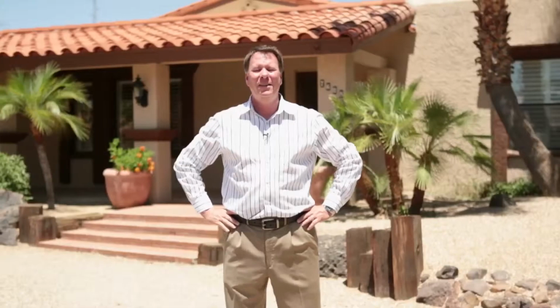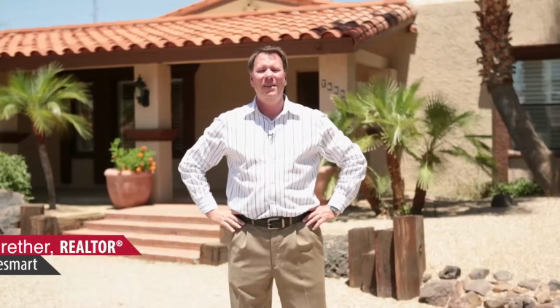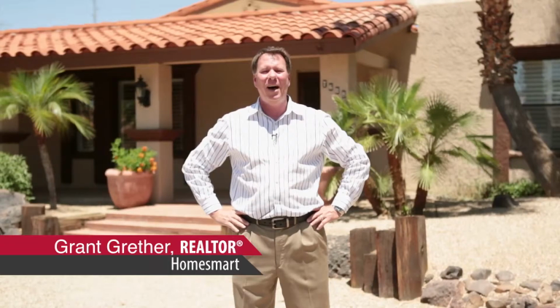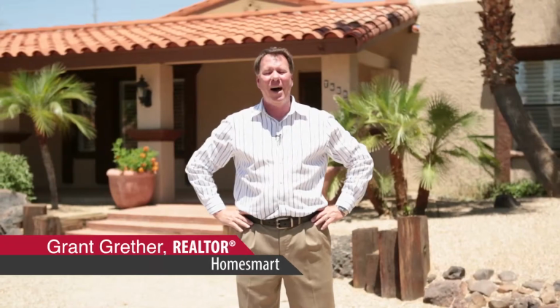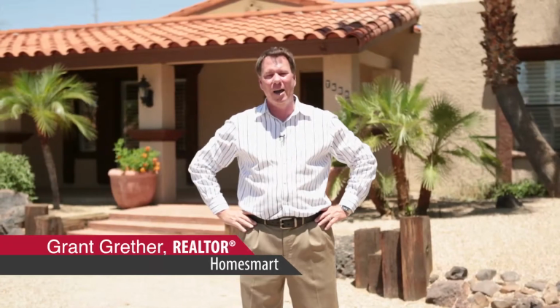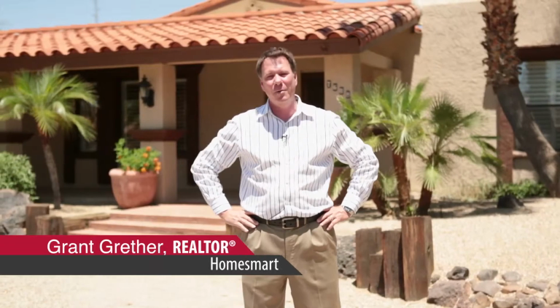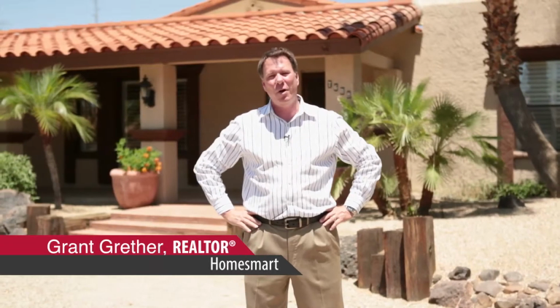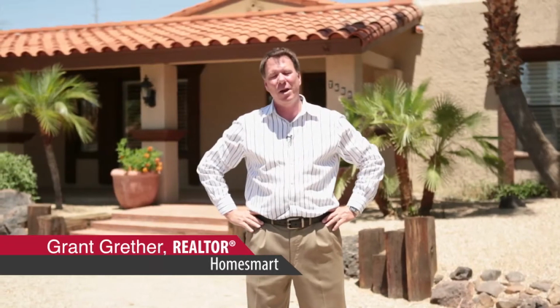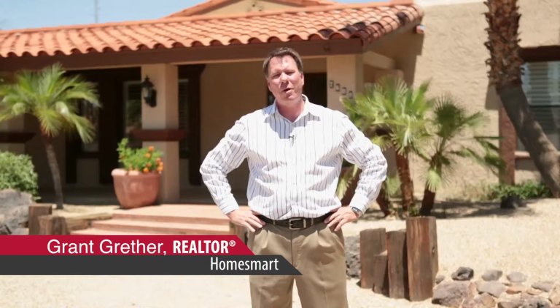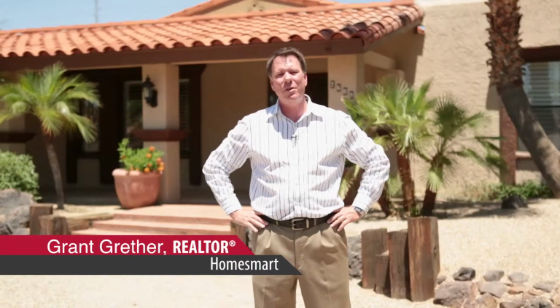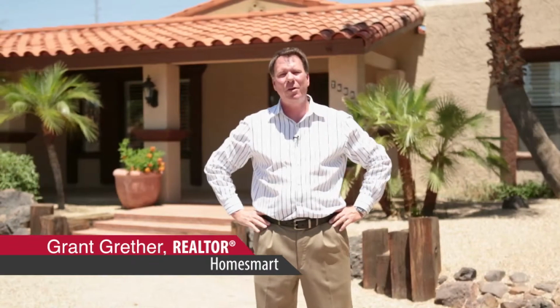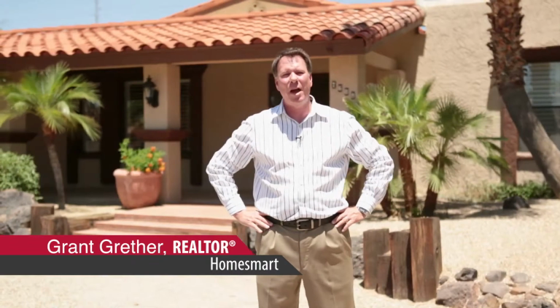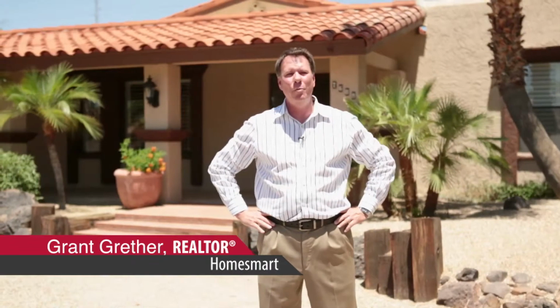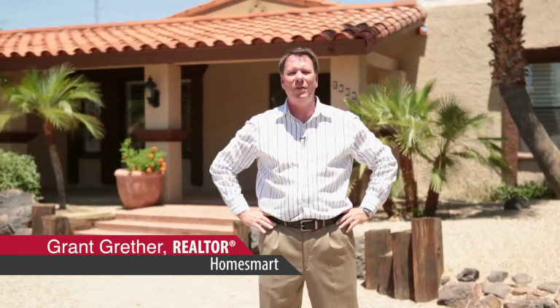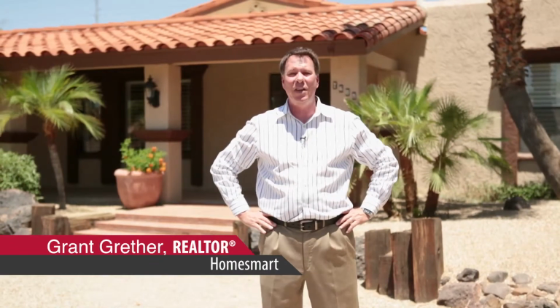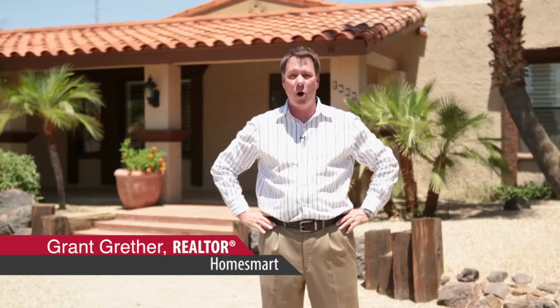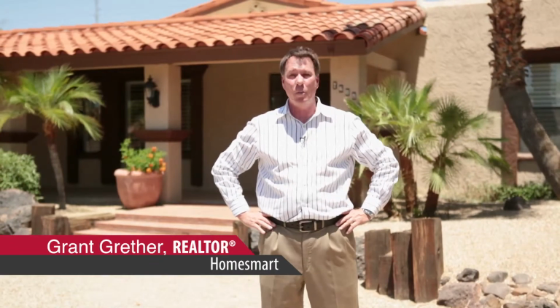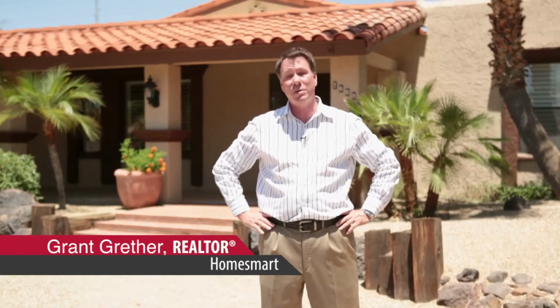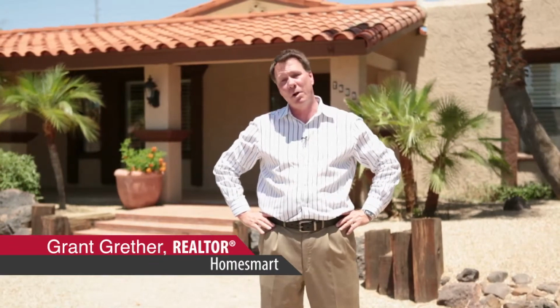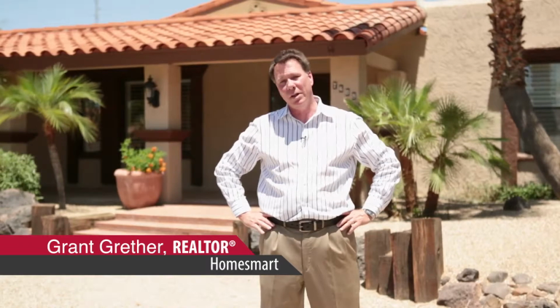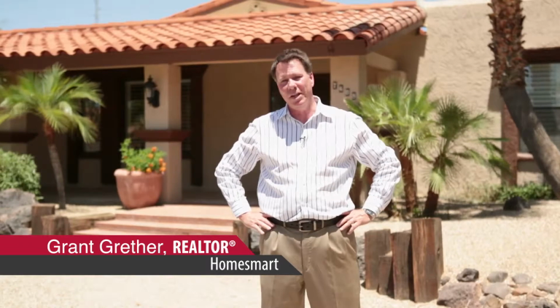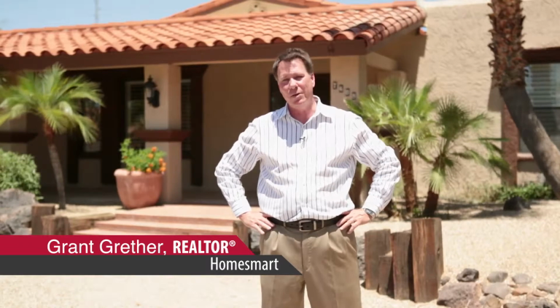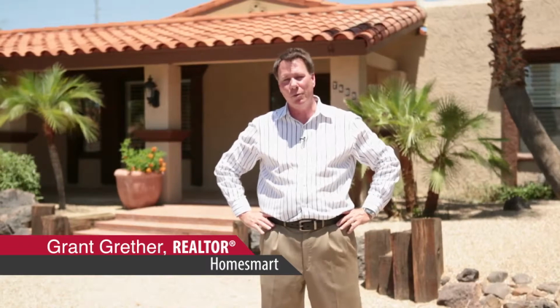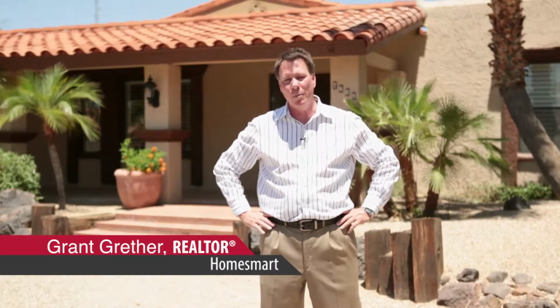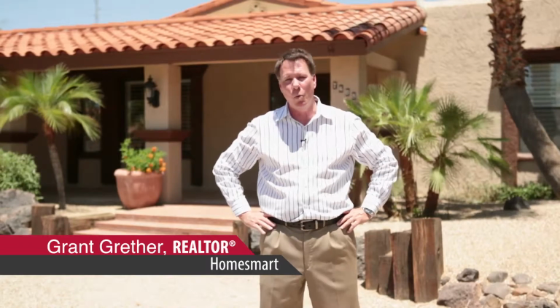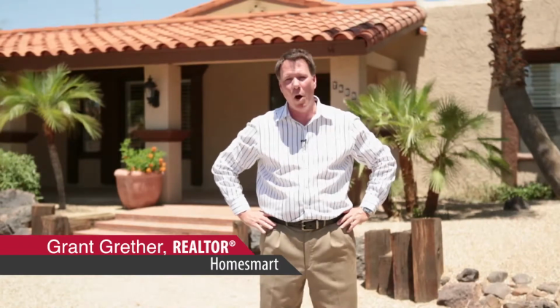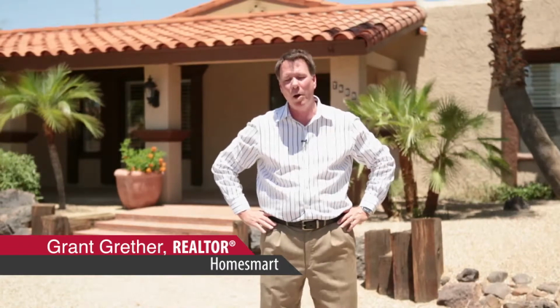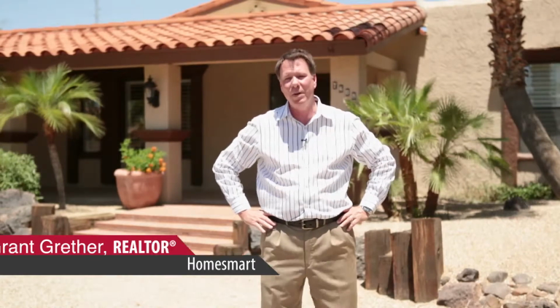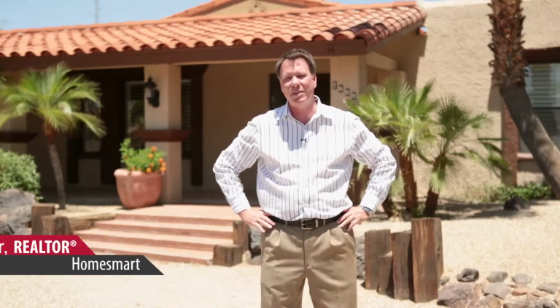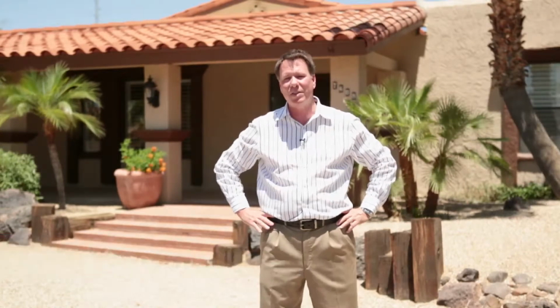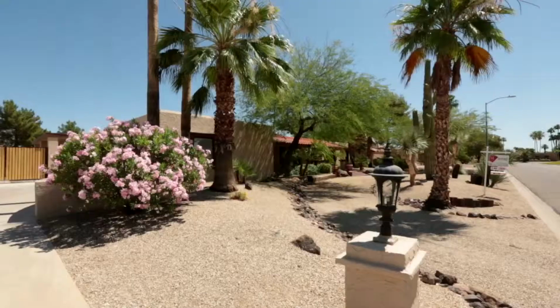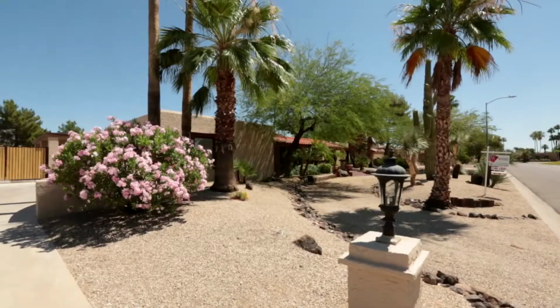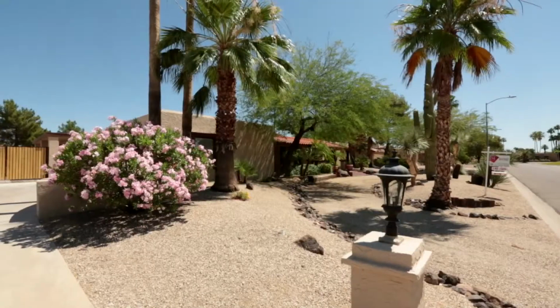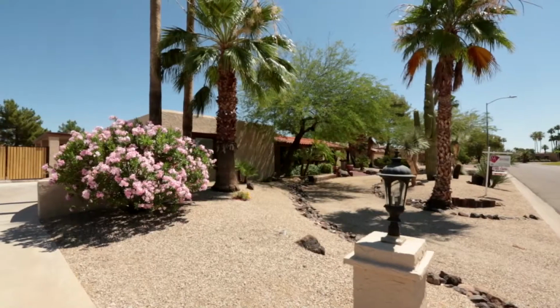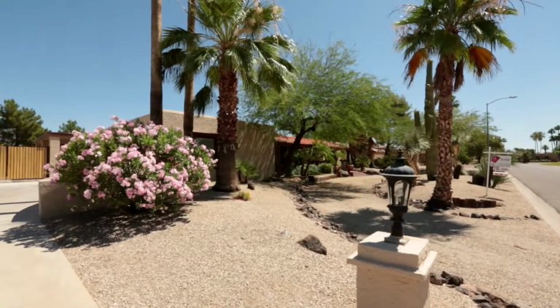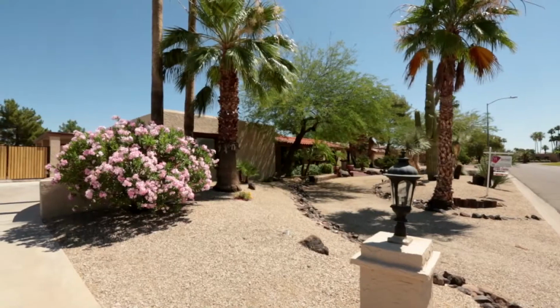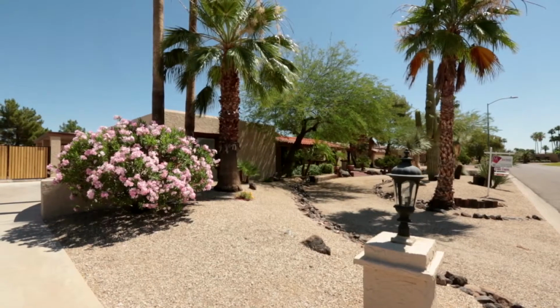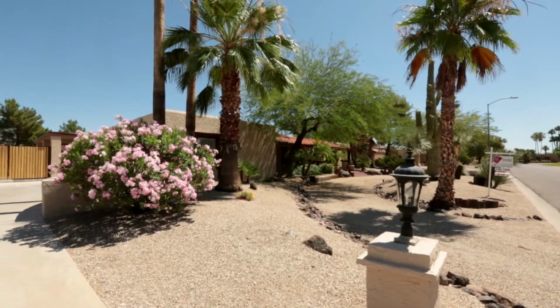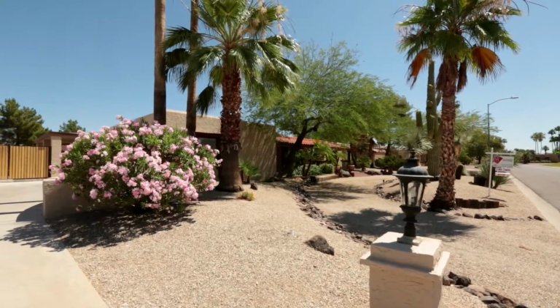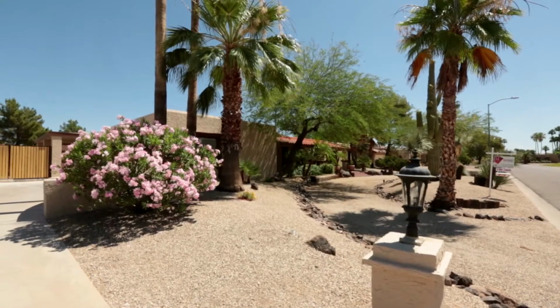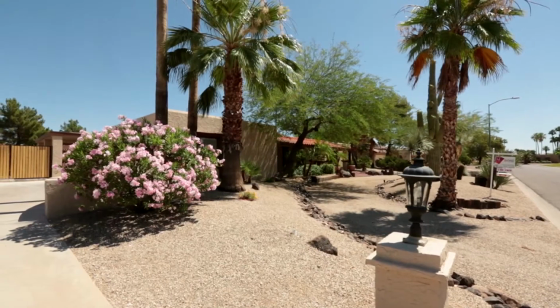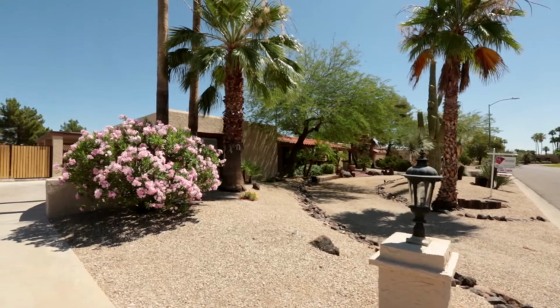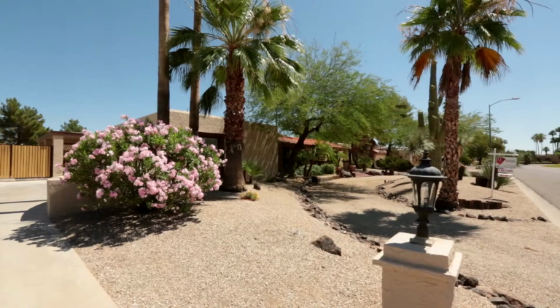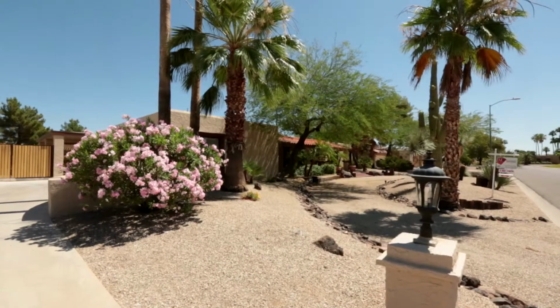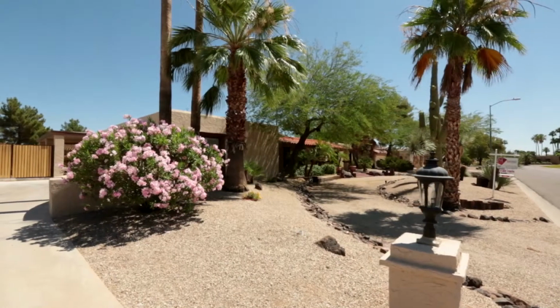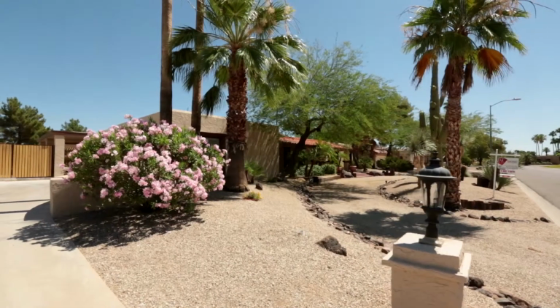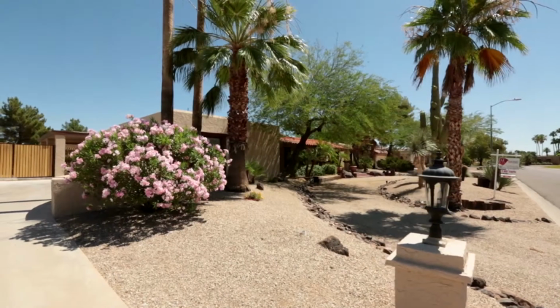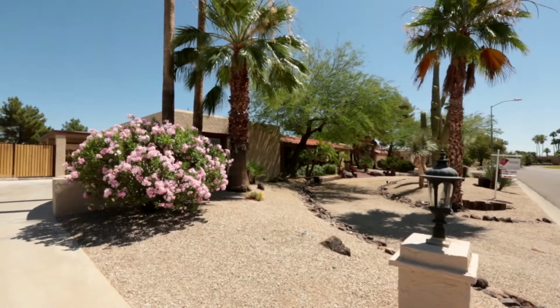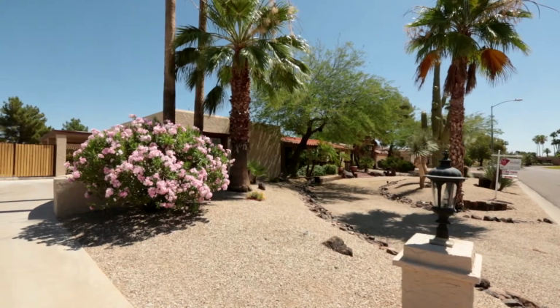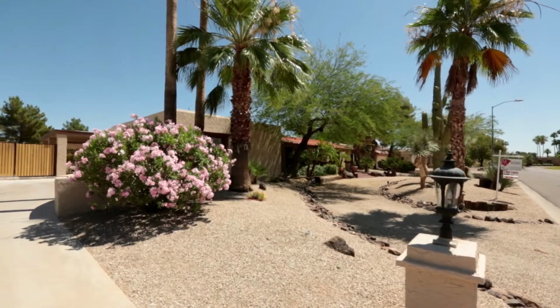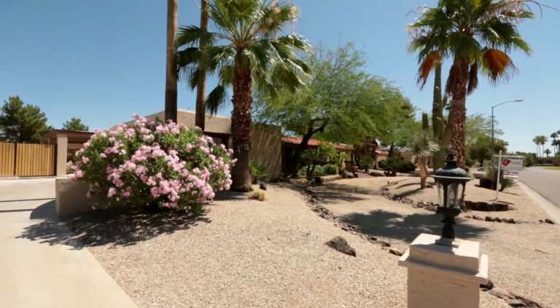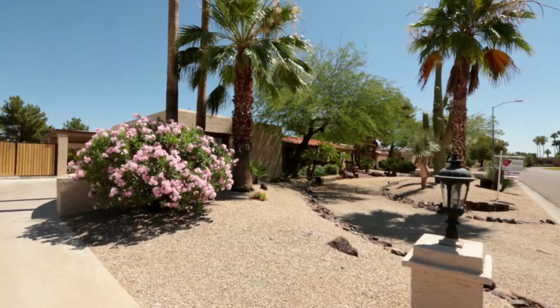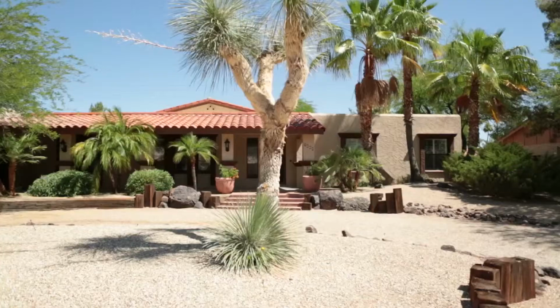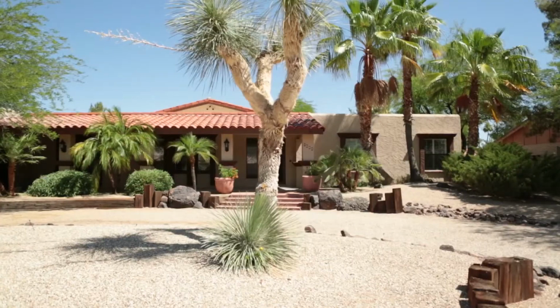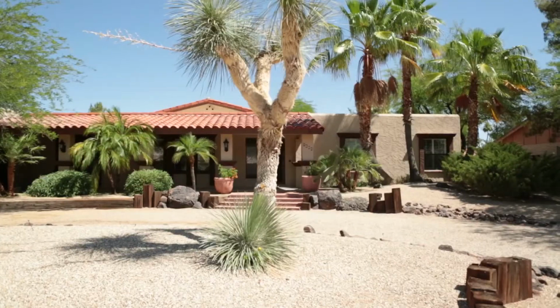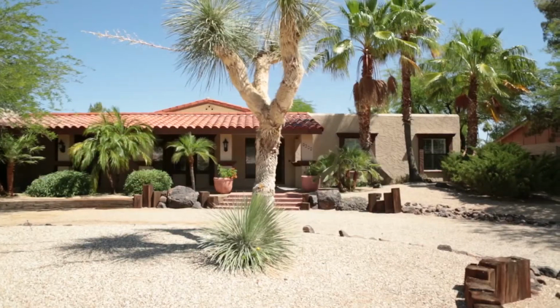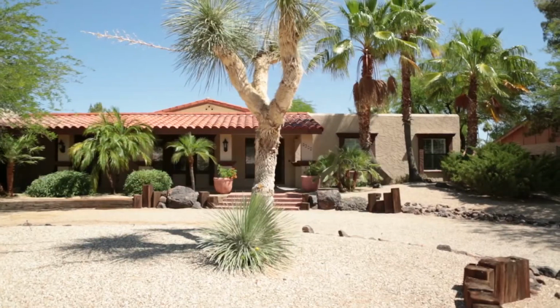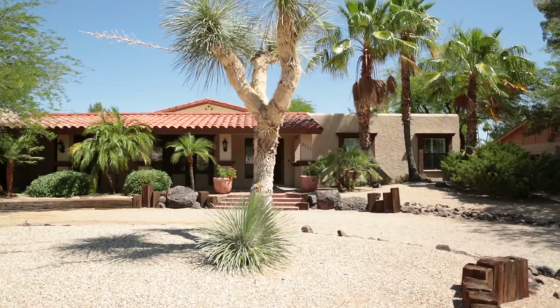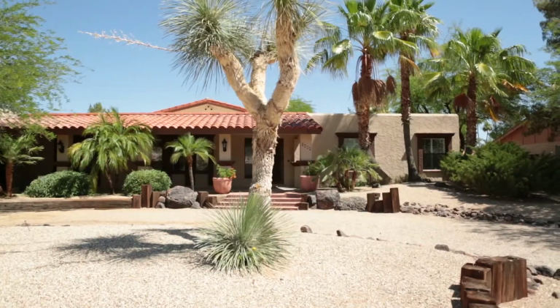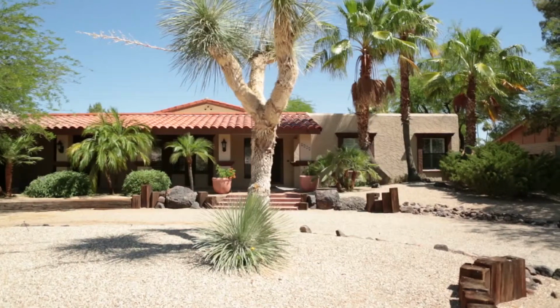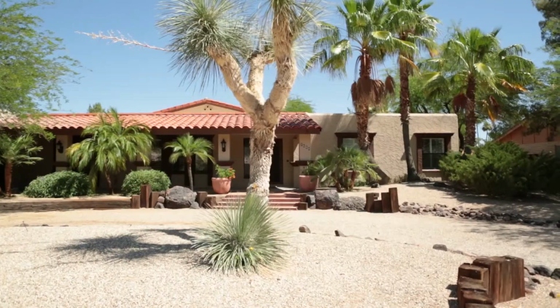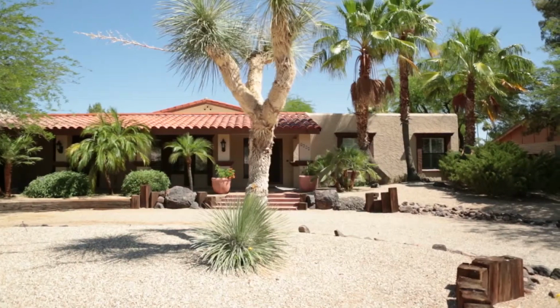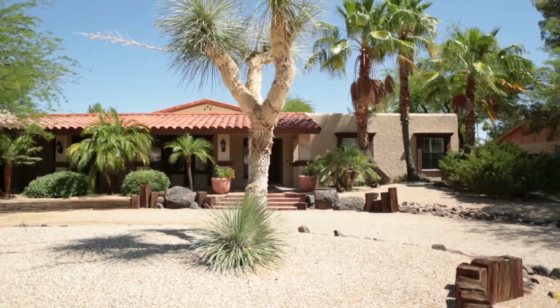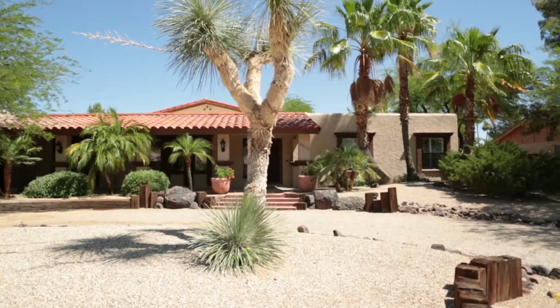Hi, I'm Grant Gruther and I'm with the HomeSmart Elite Group. Welcome to 7608 West Via Teresa Drive in Glendale, Arizona.